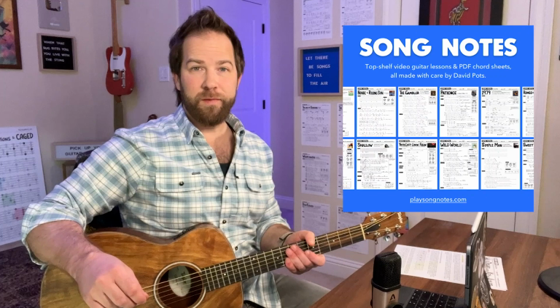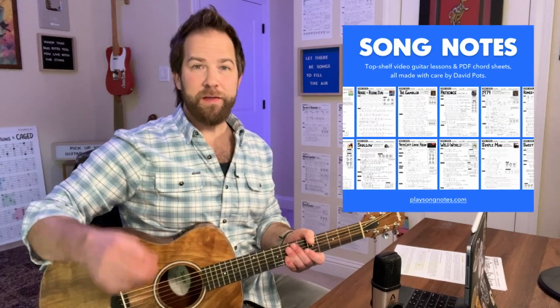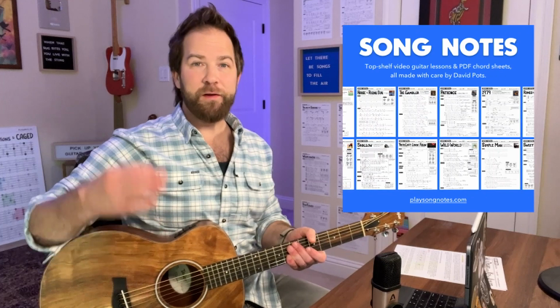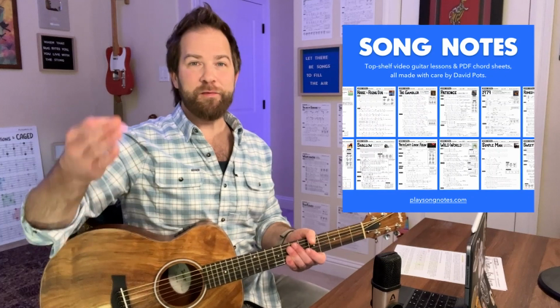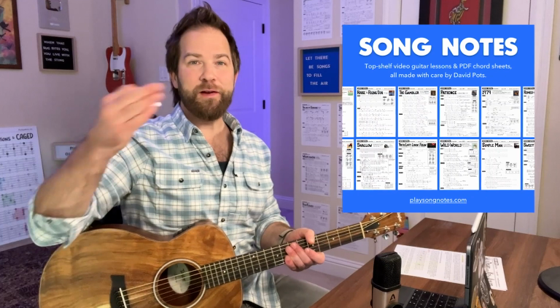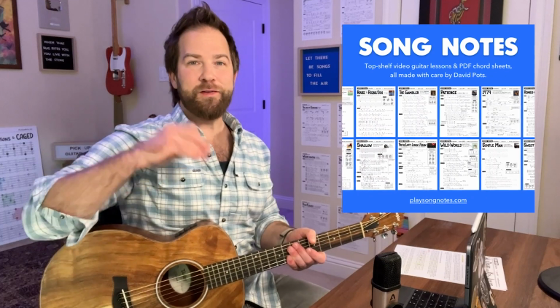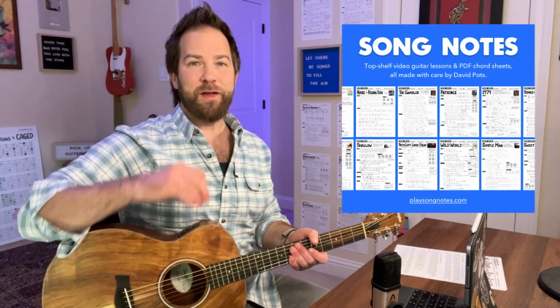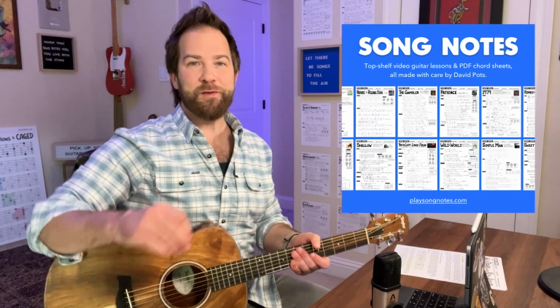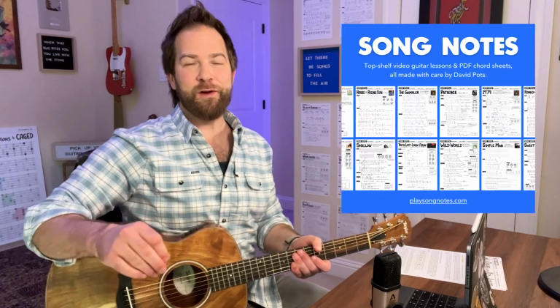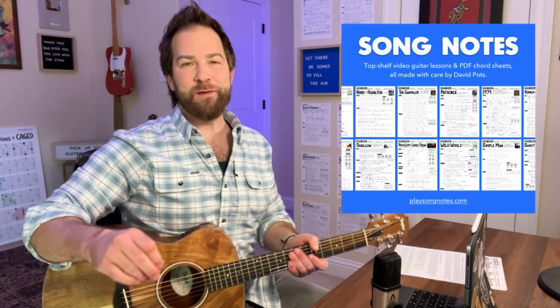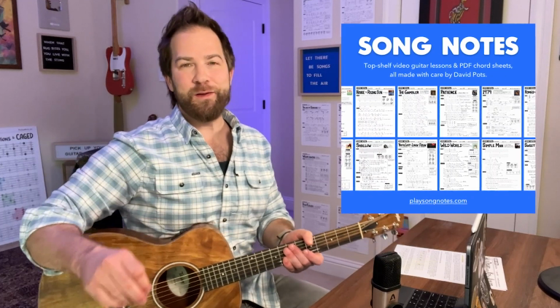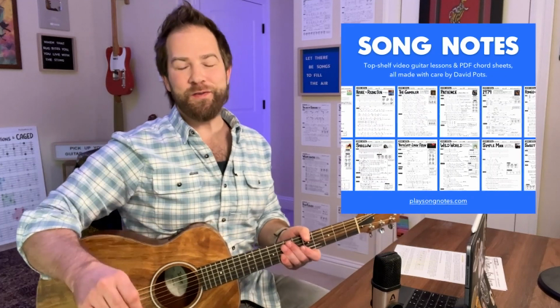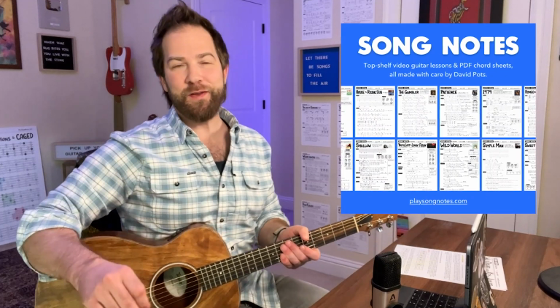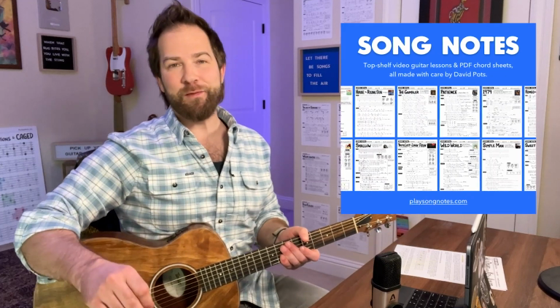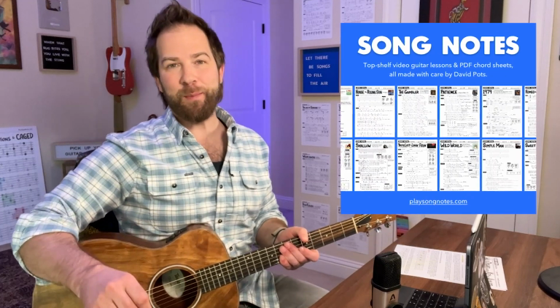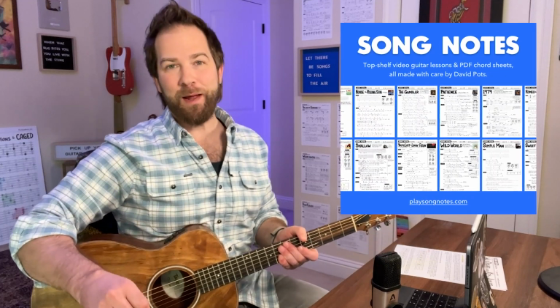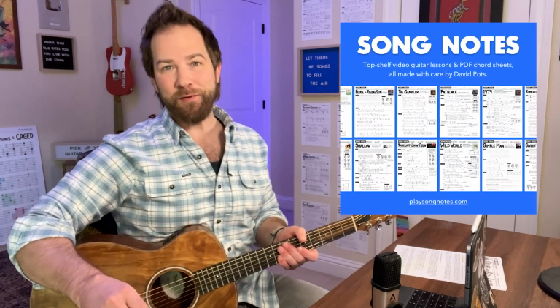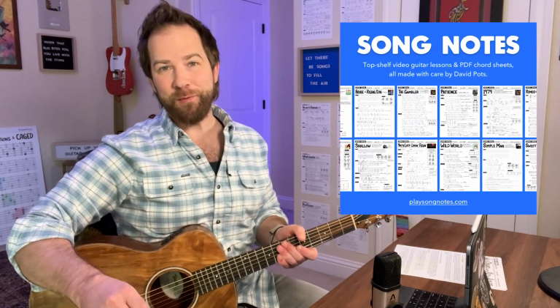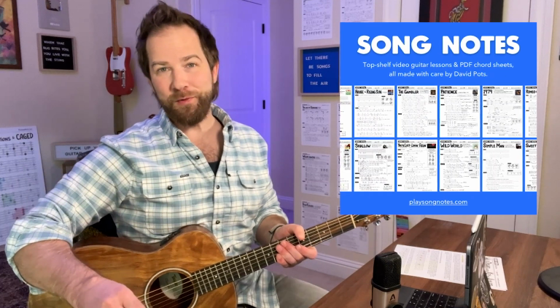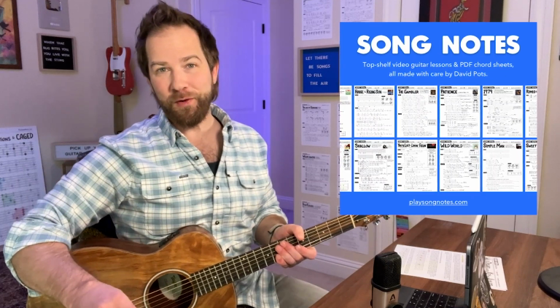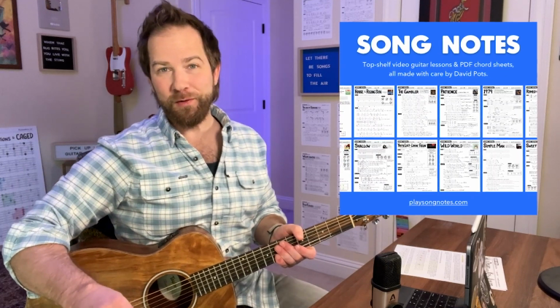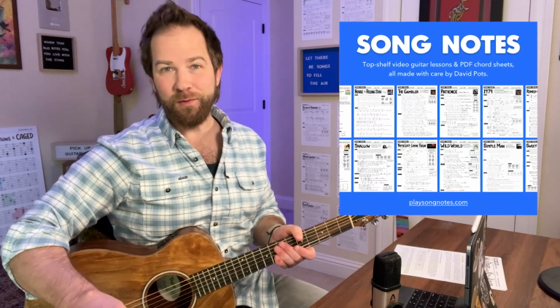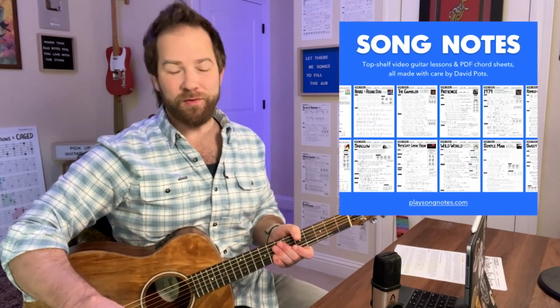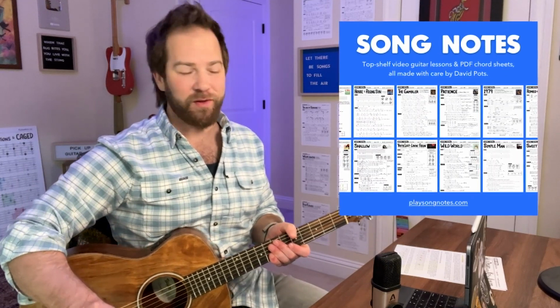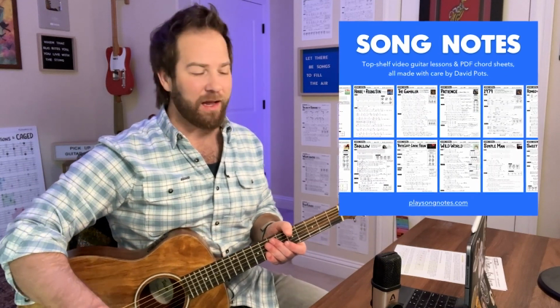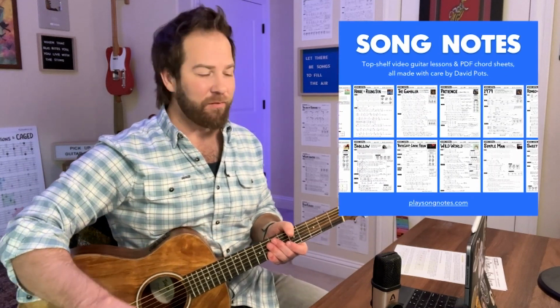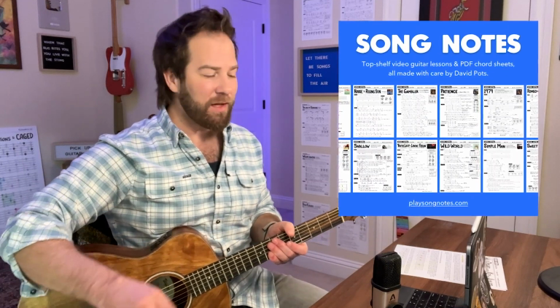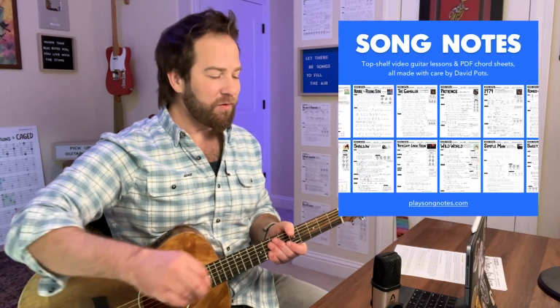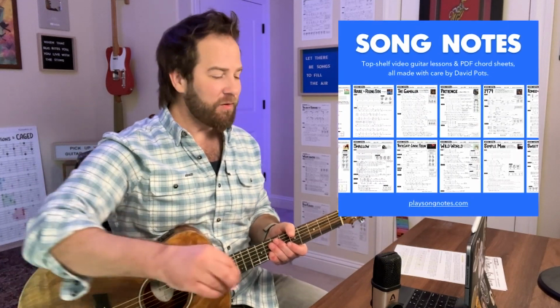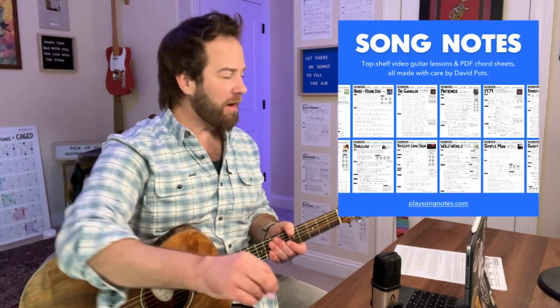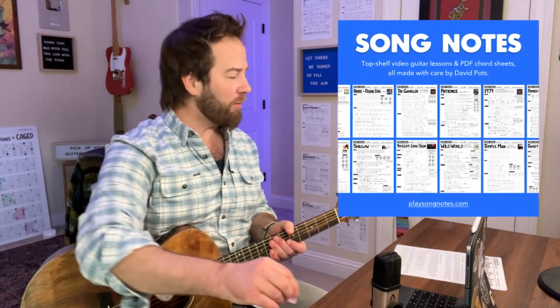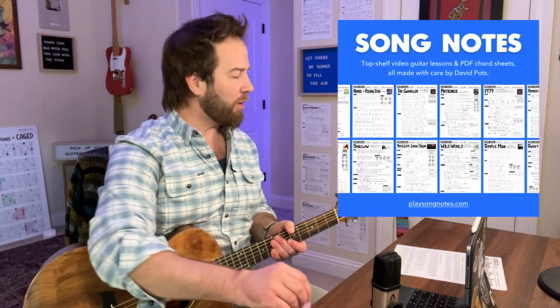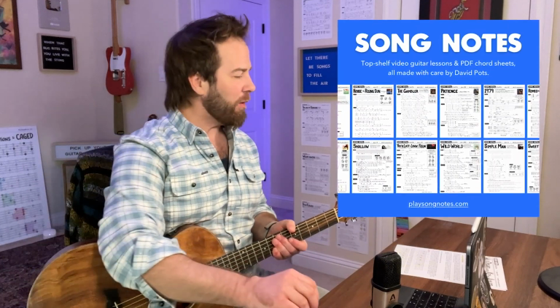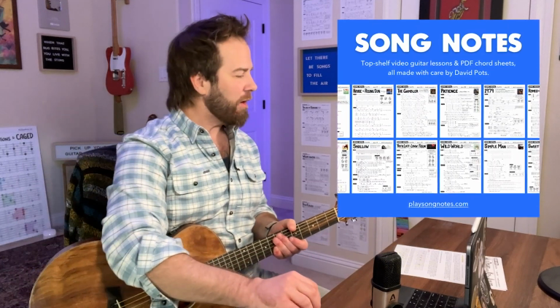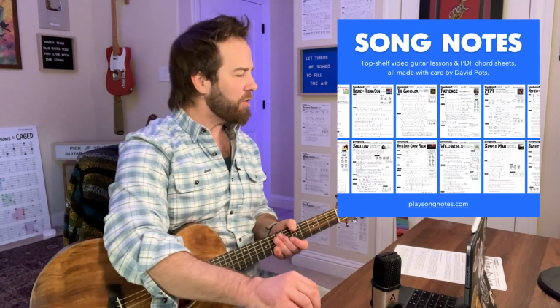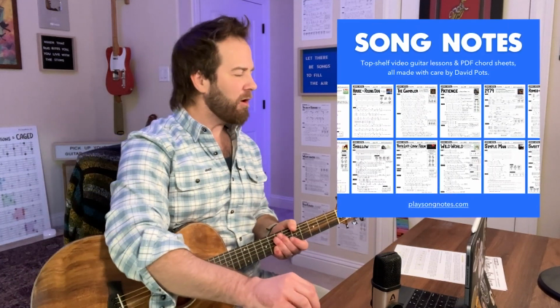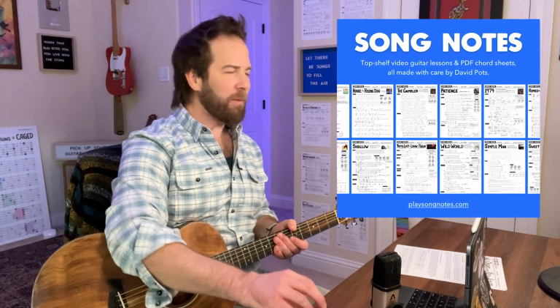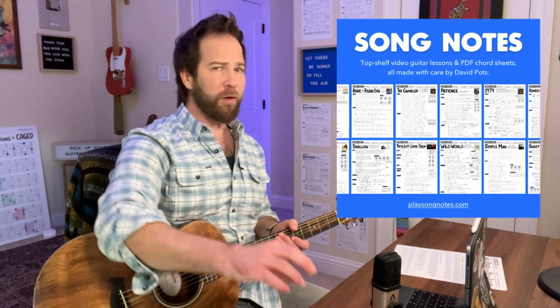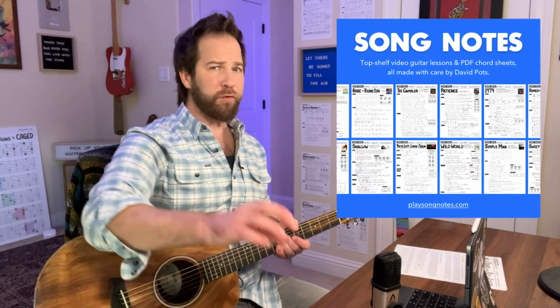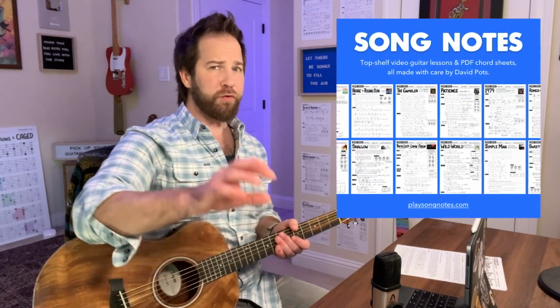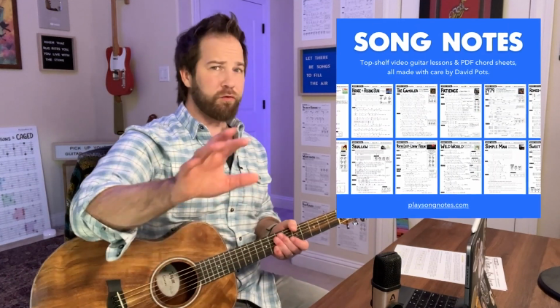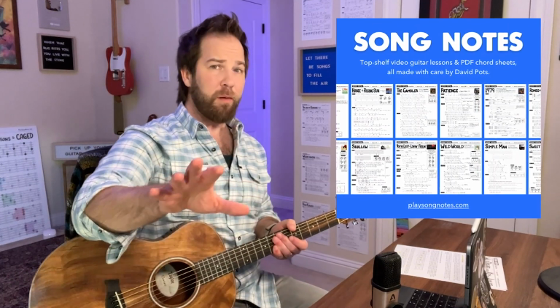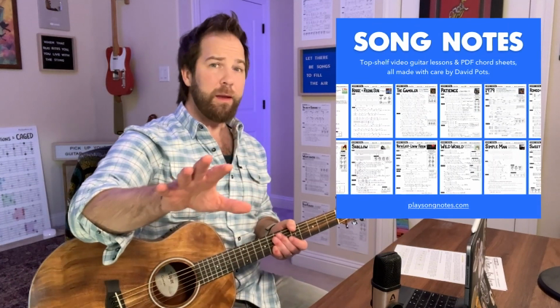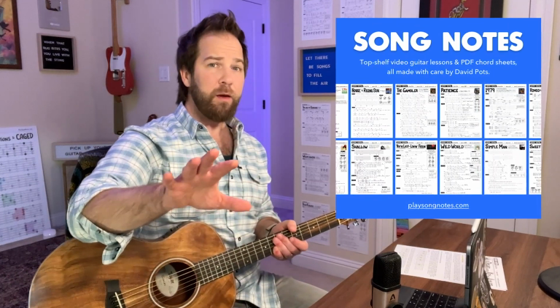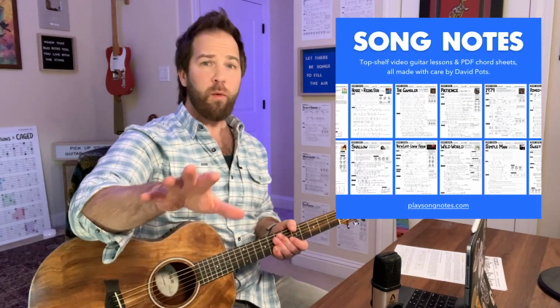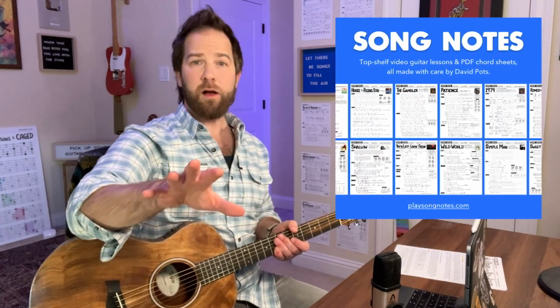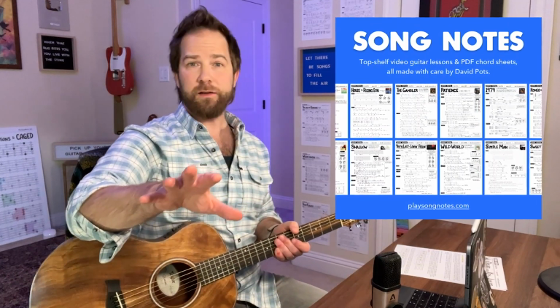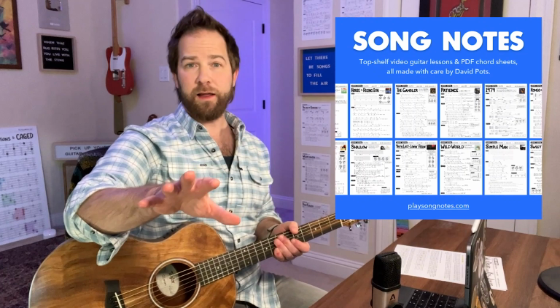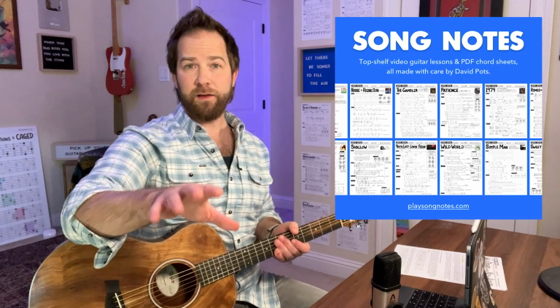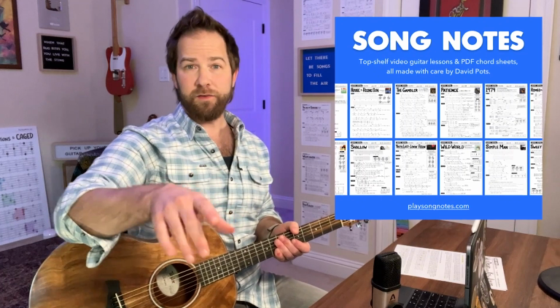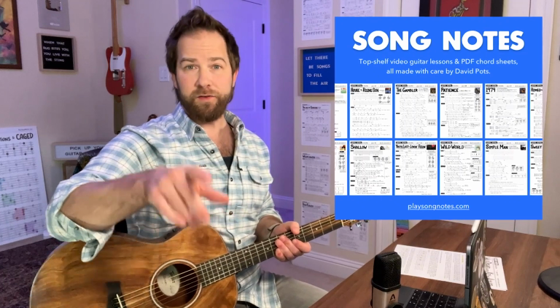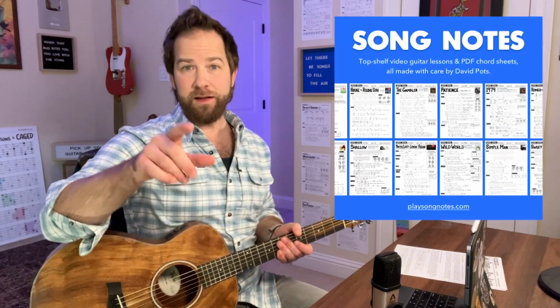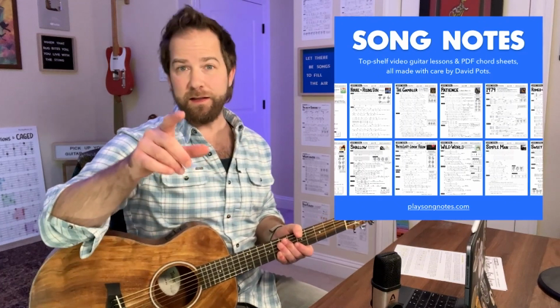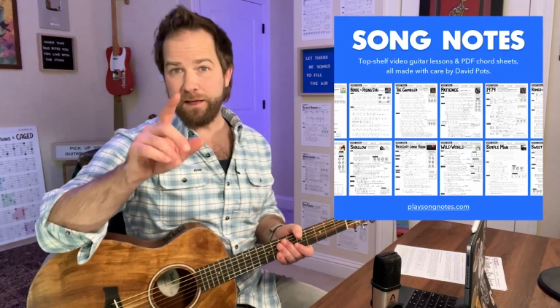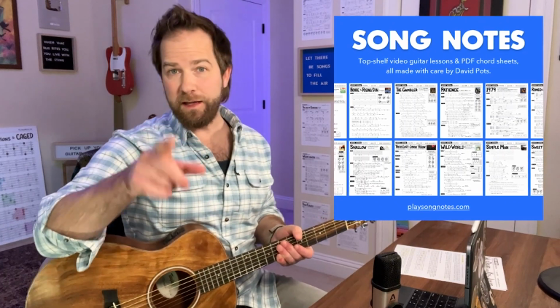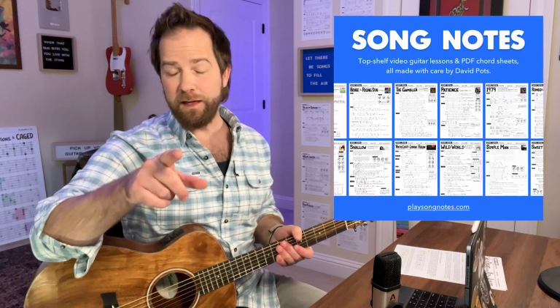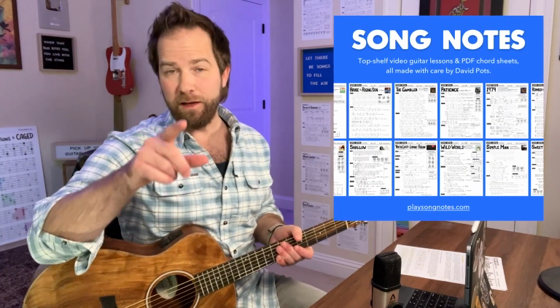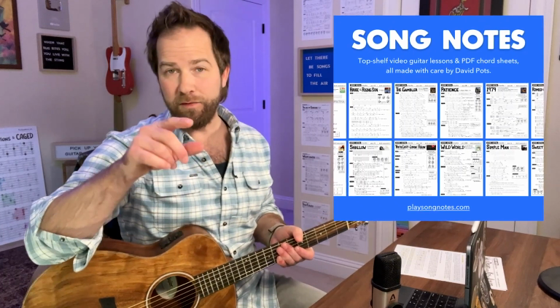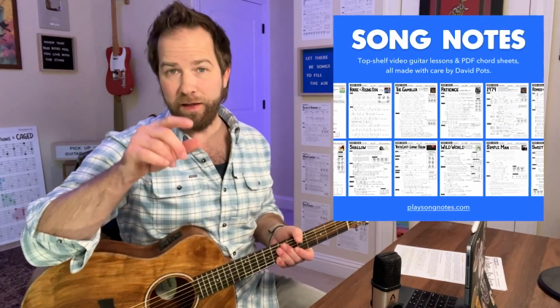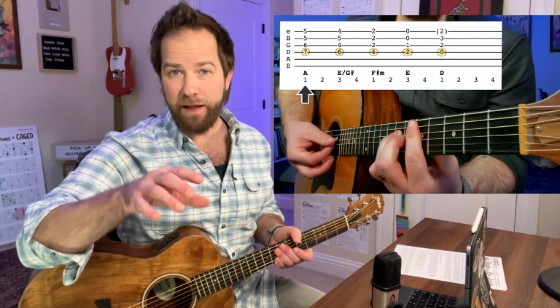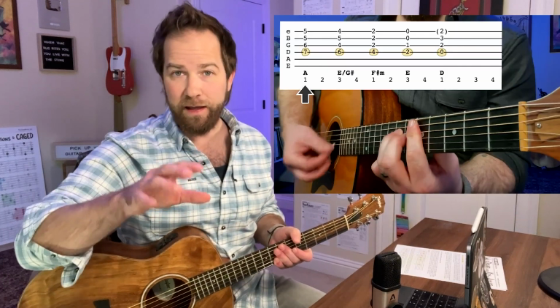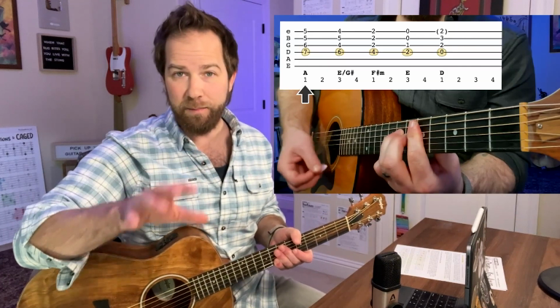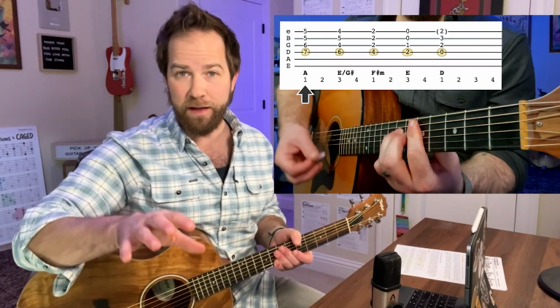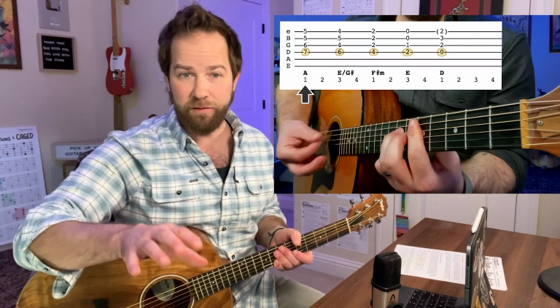Hey there, friends. How's it going? This is David Potts with SongNotes, and I have a lesson today where I want to talk about strumming walkdowns in the key of A major.